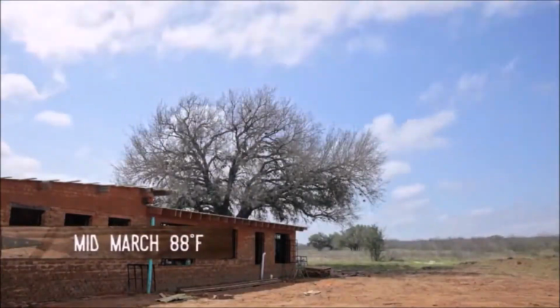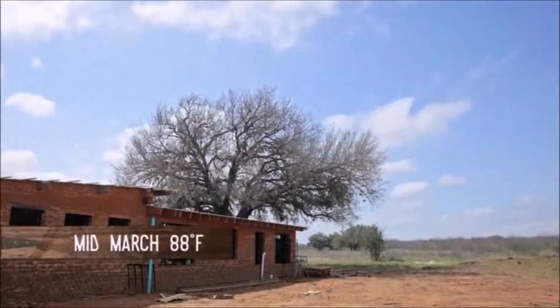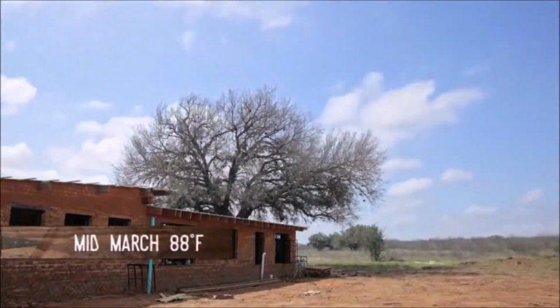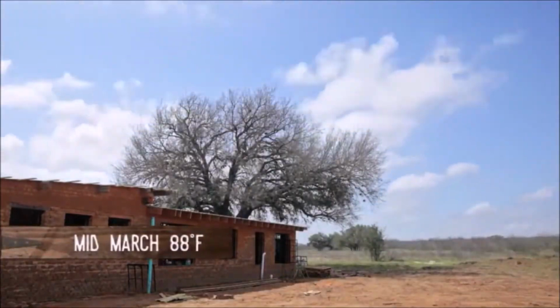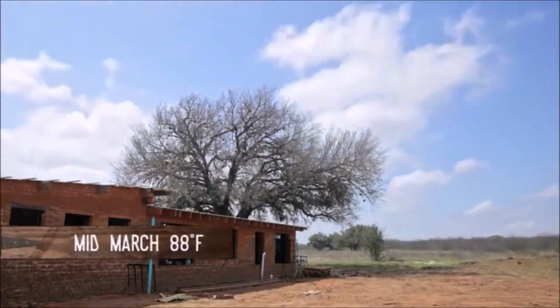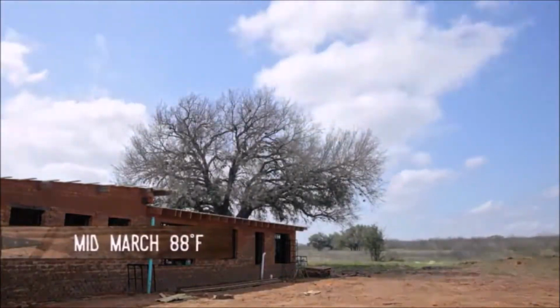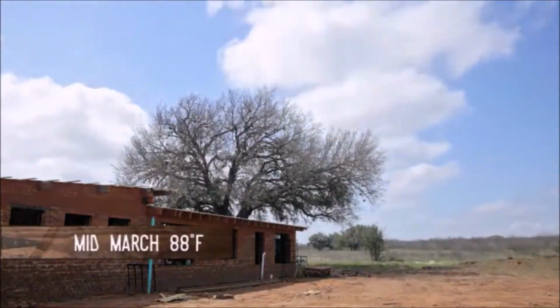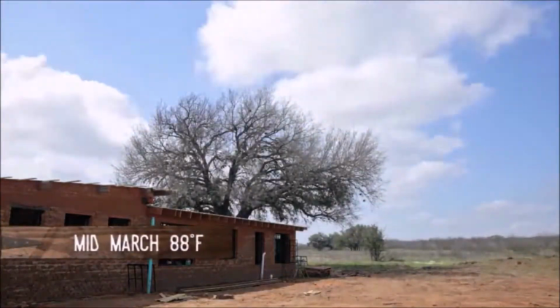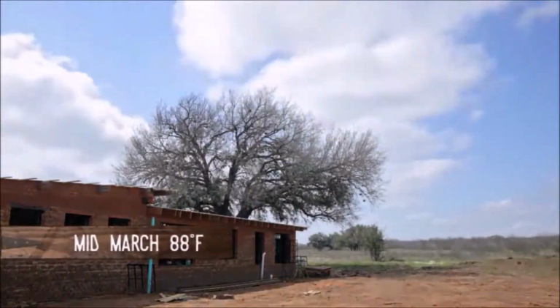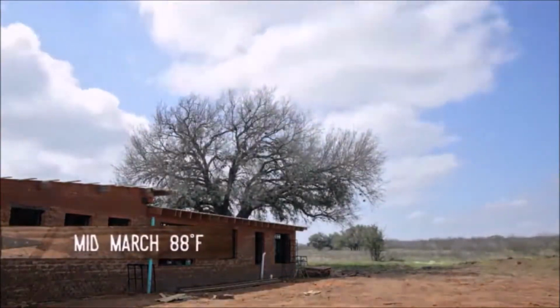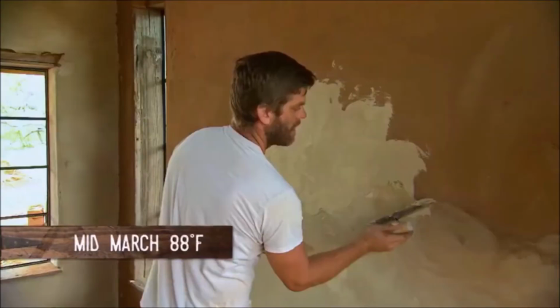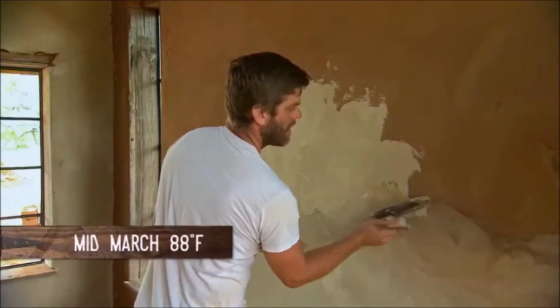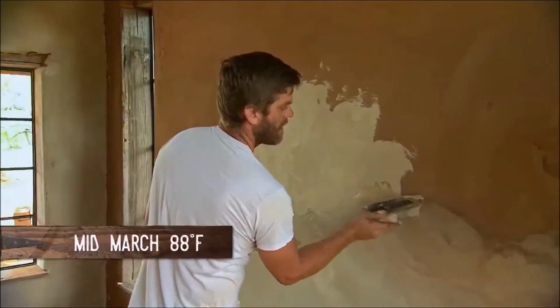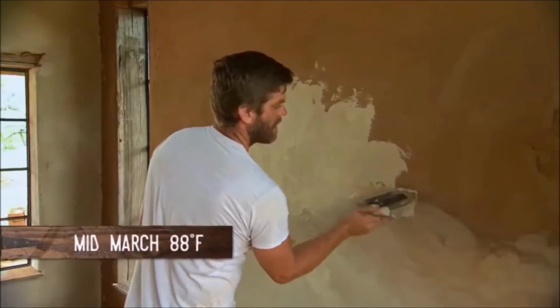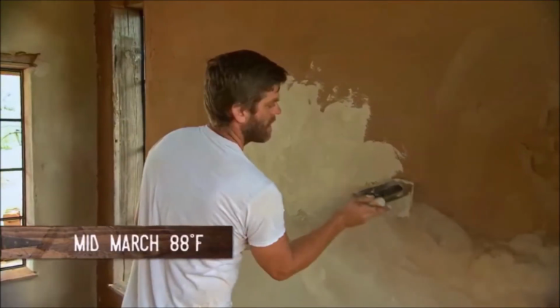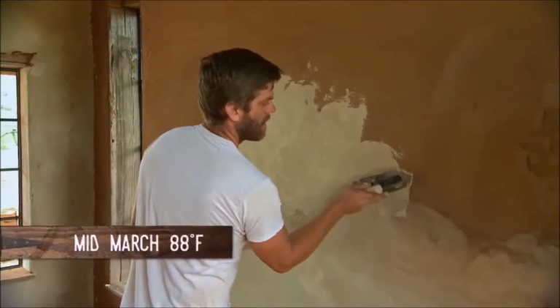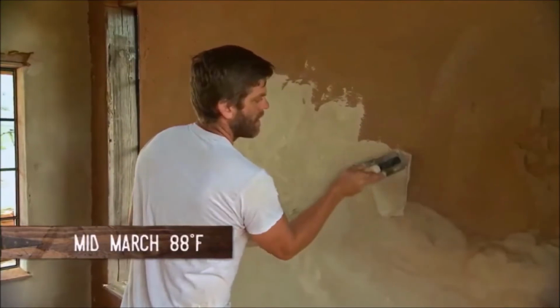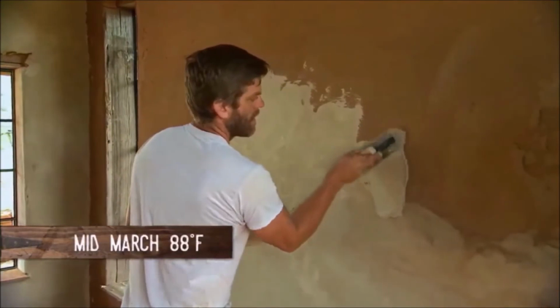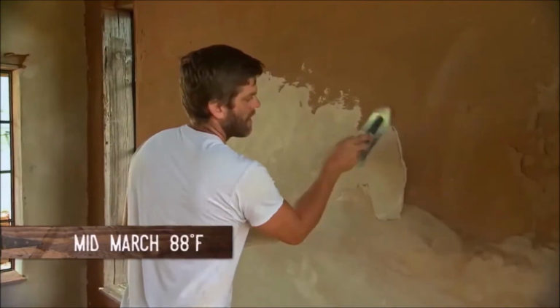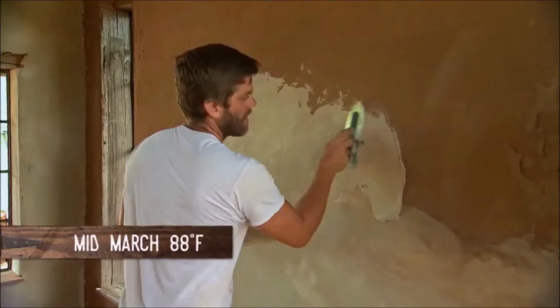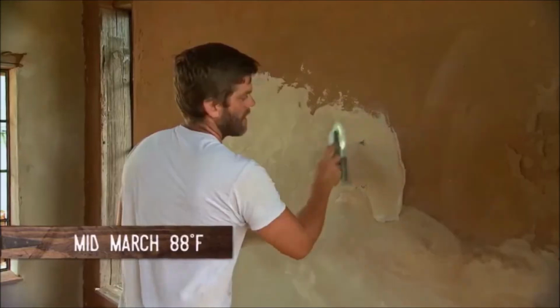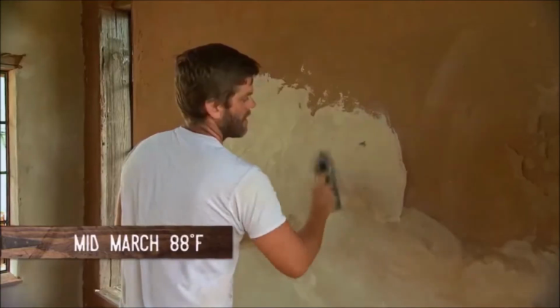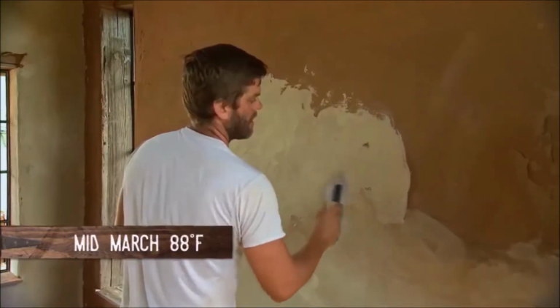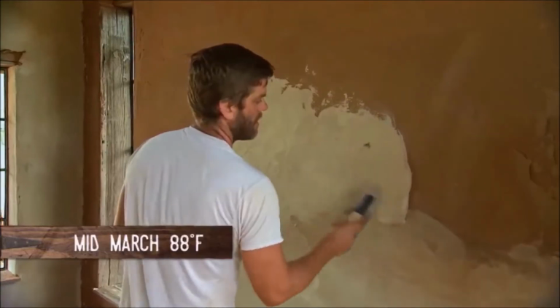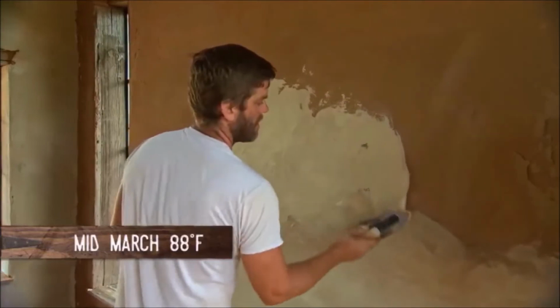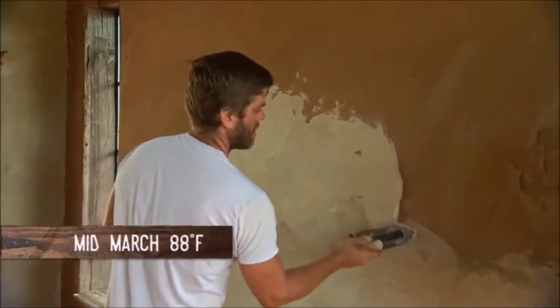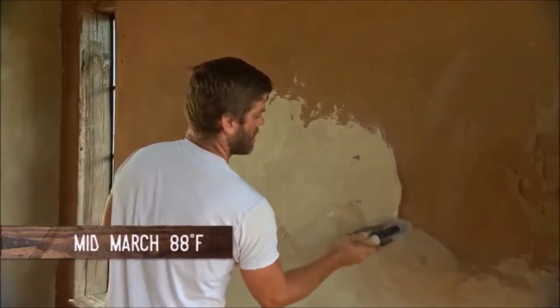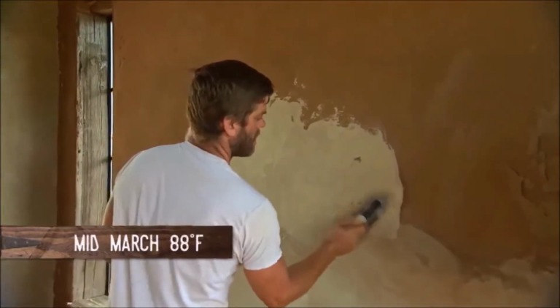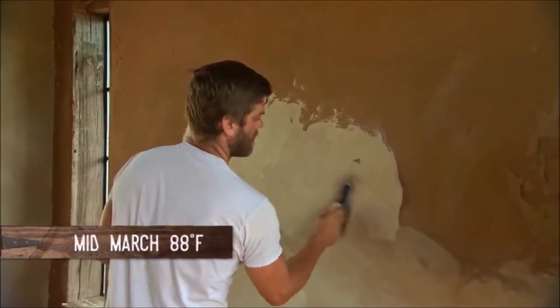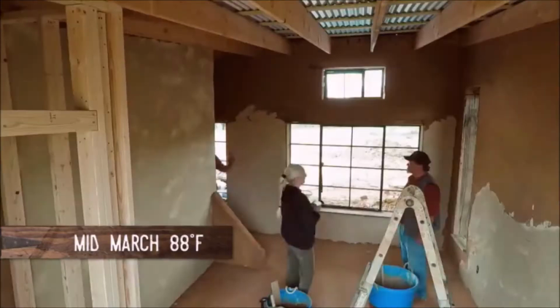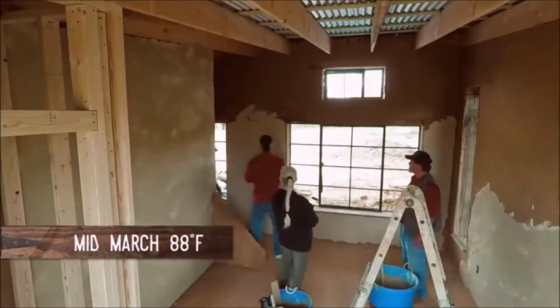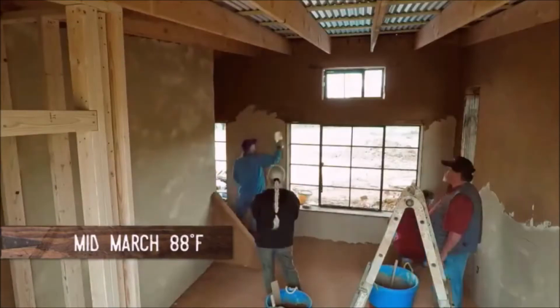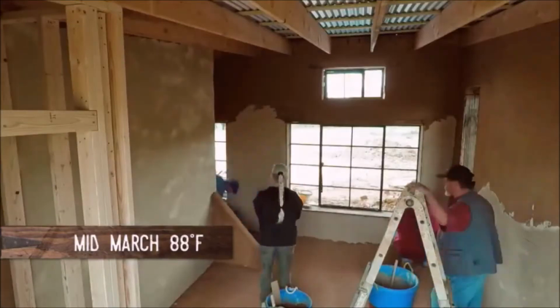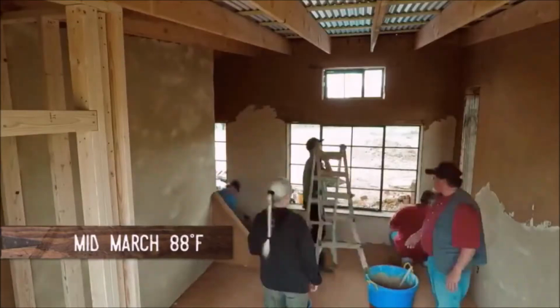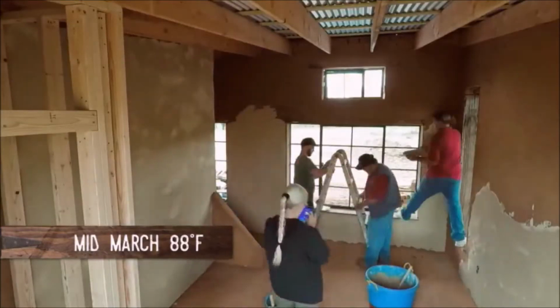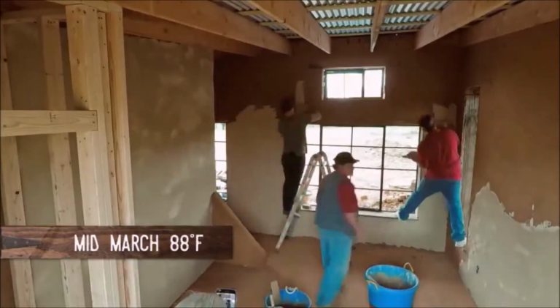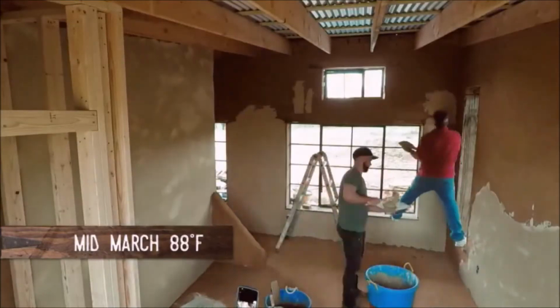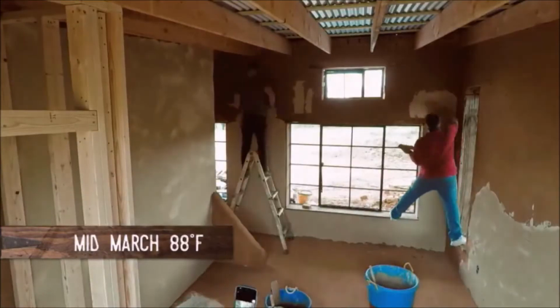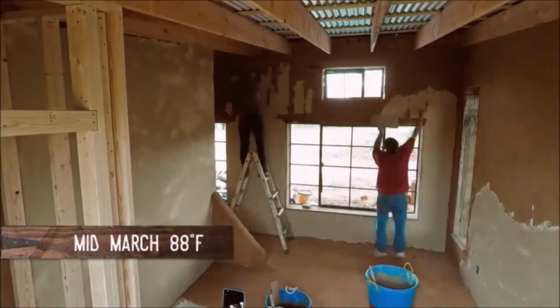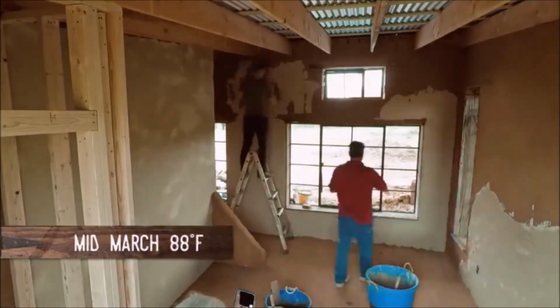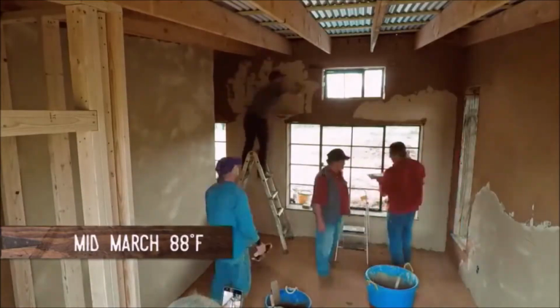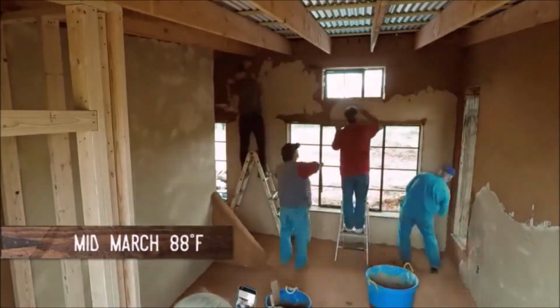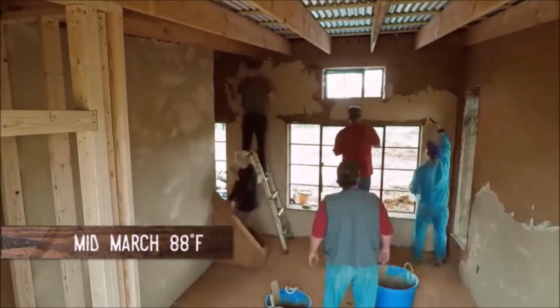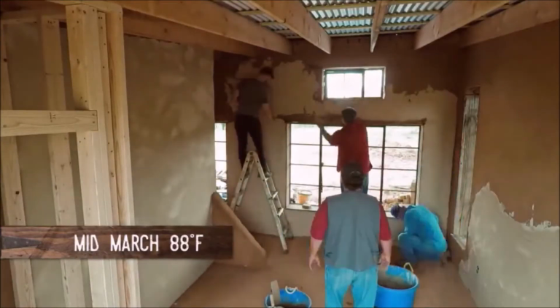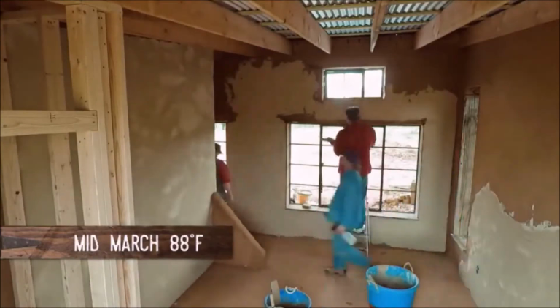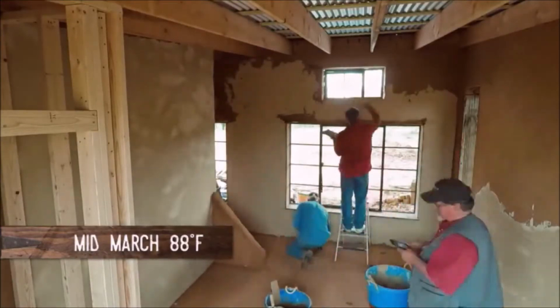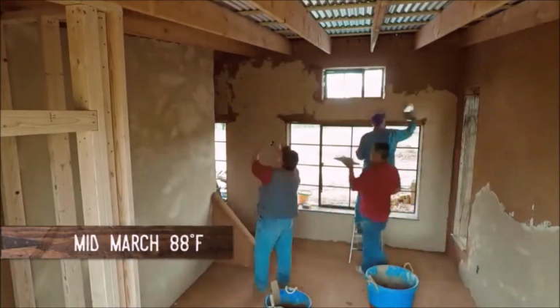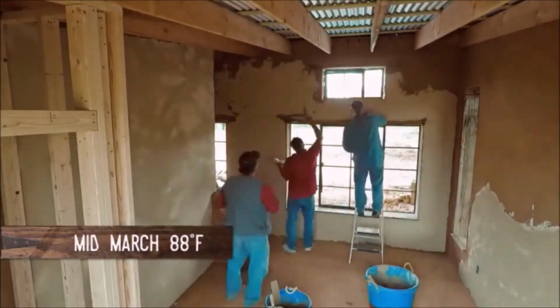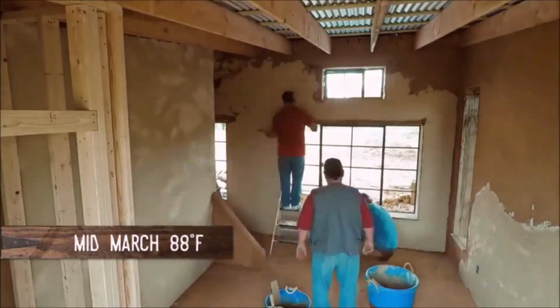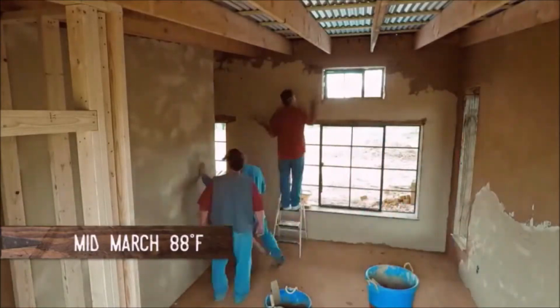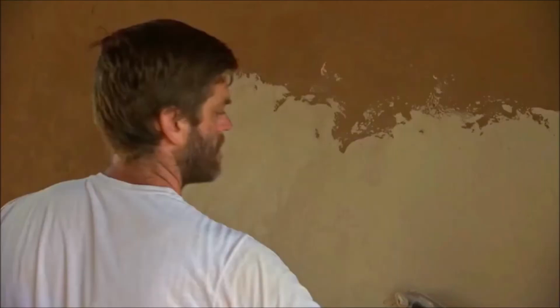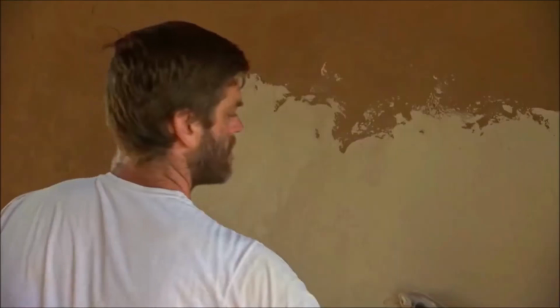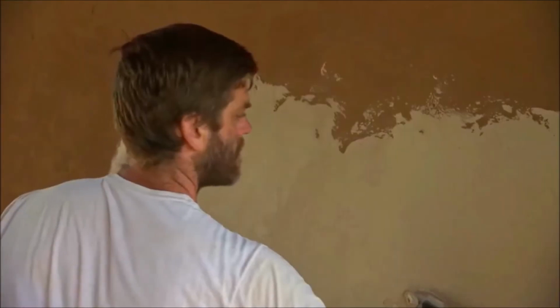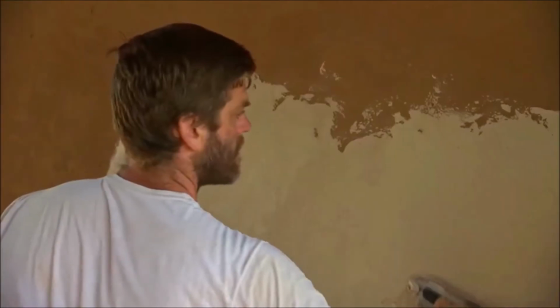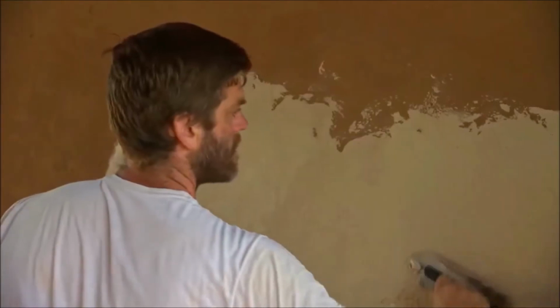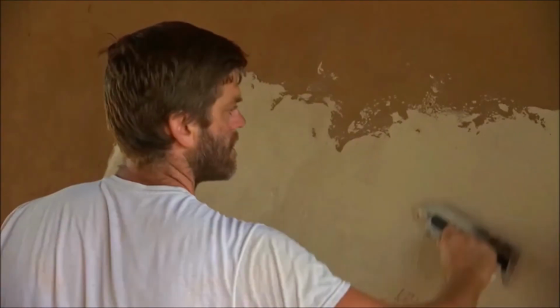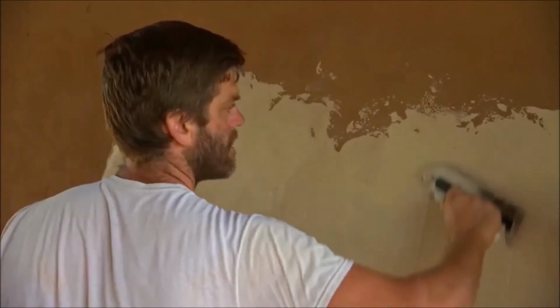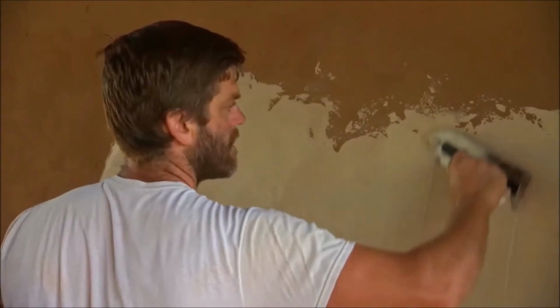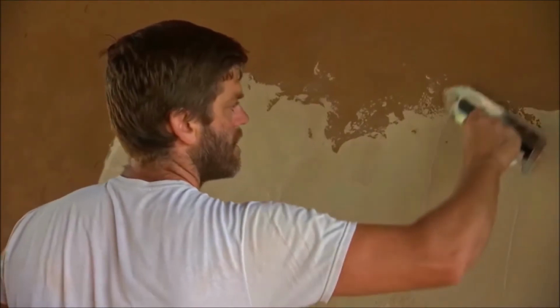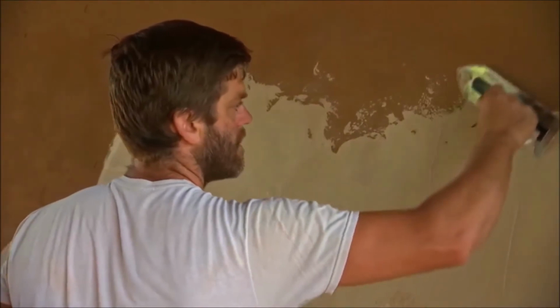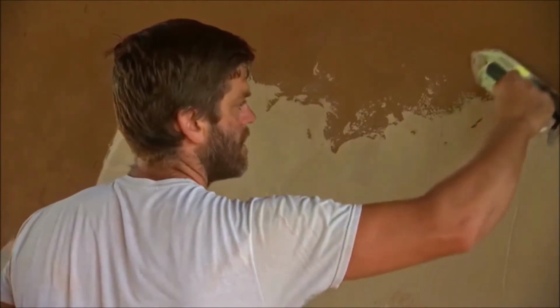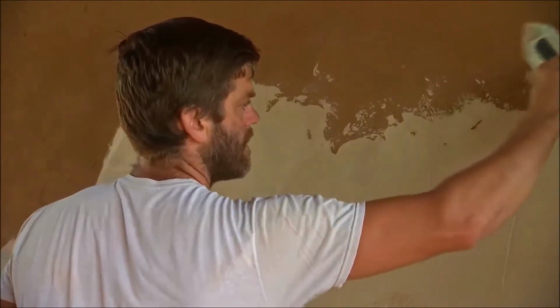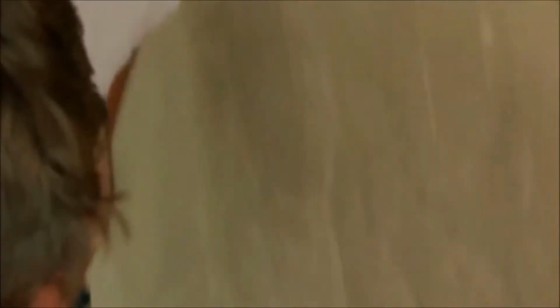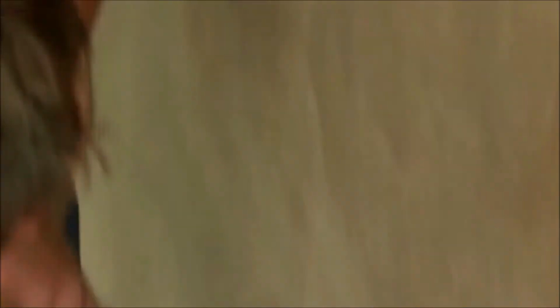In the 12th week of the build, Ryan is finishing the floors and plastering the walls as Melissa is out on a work trip.